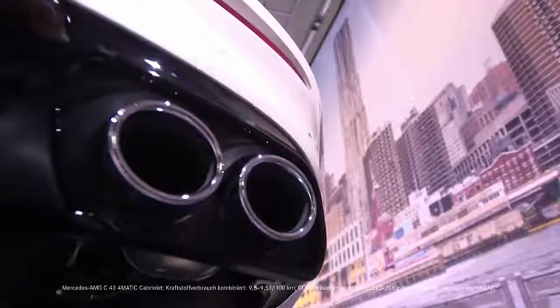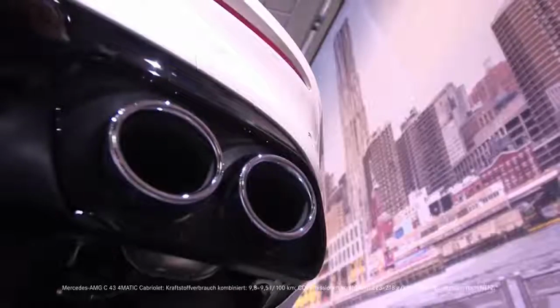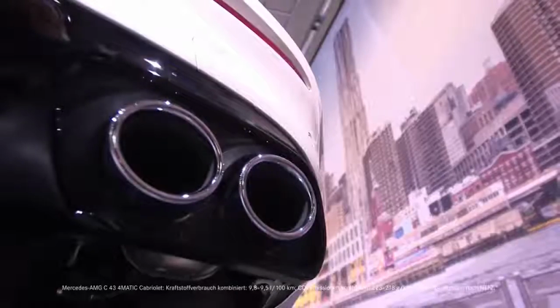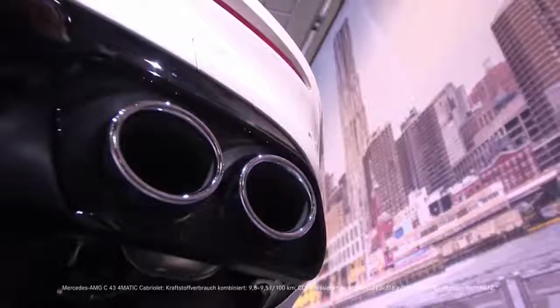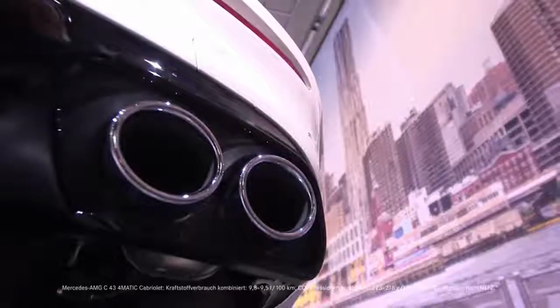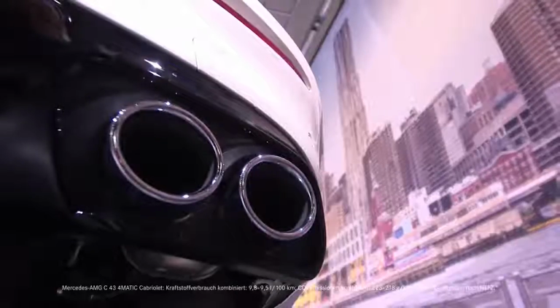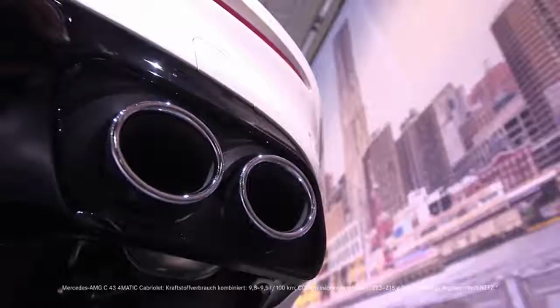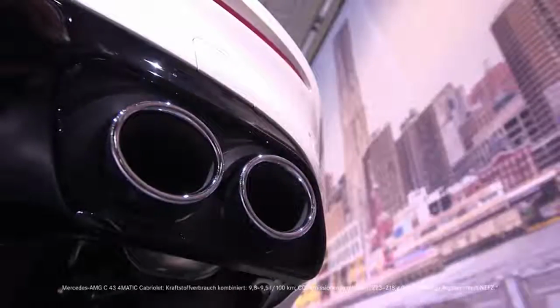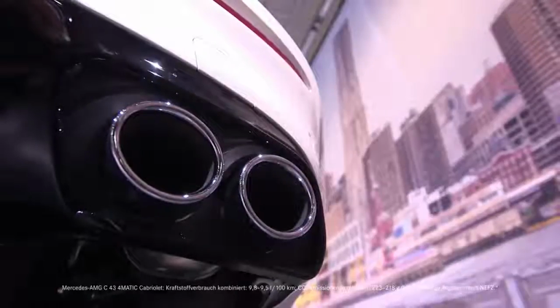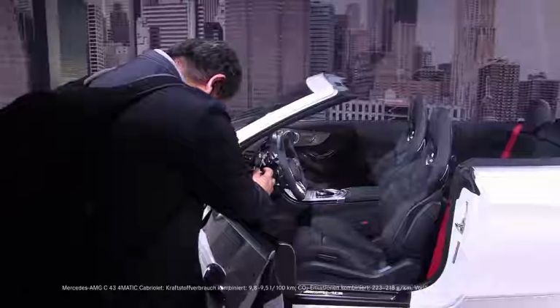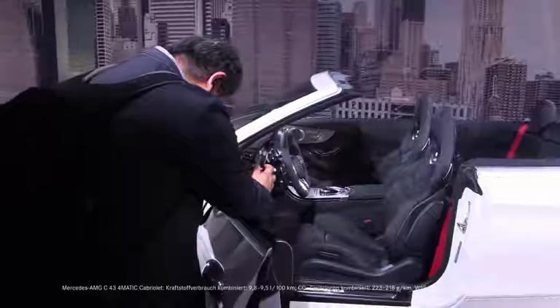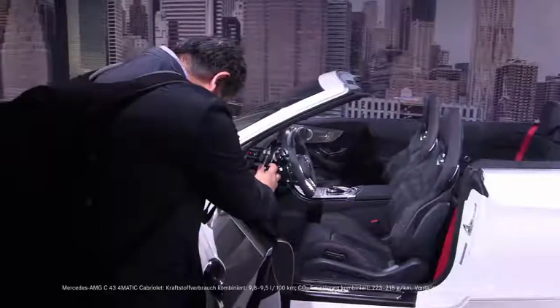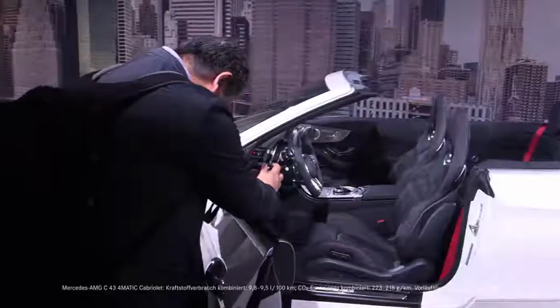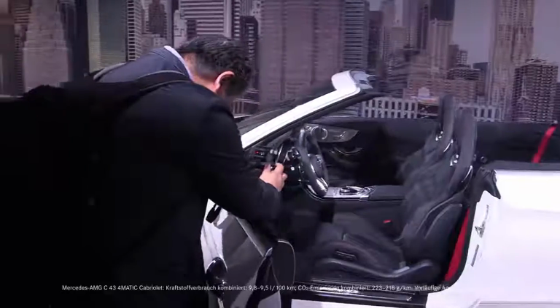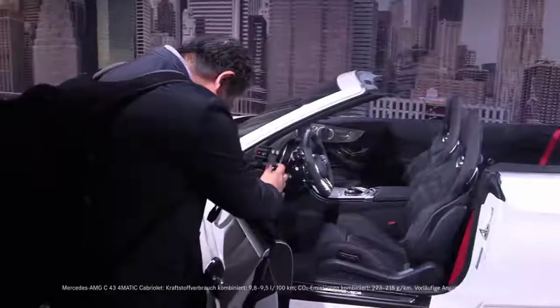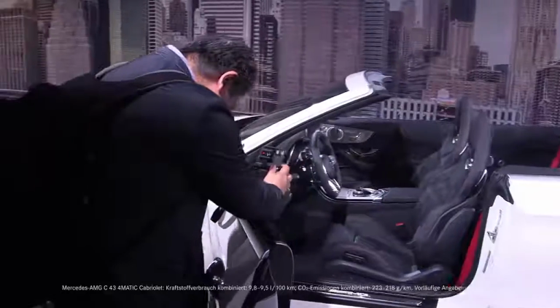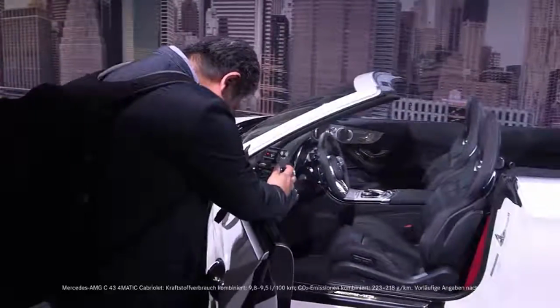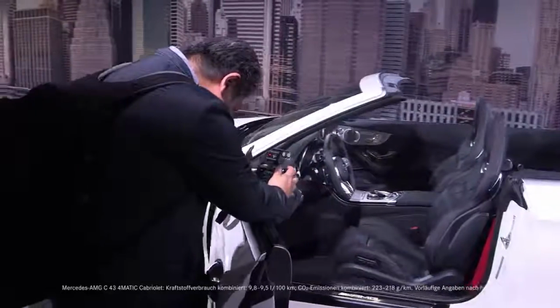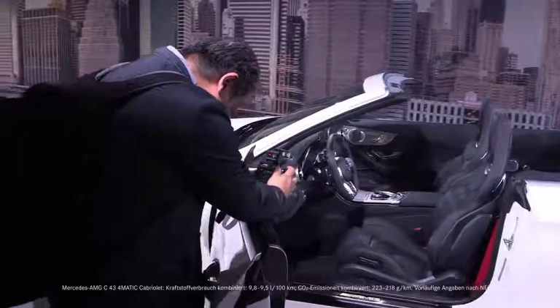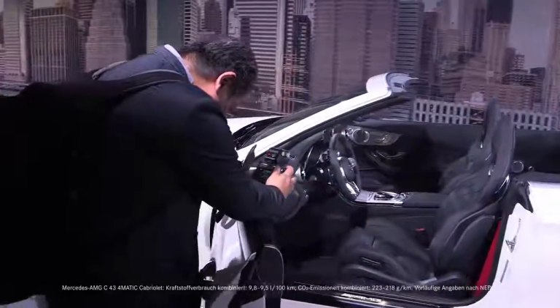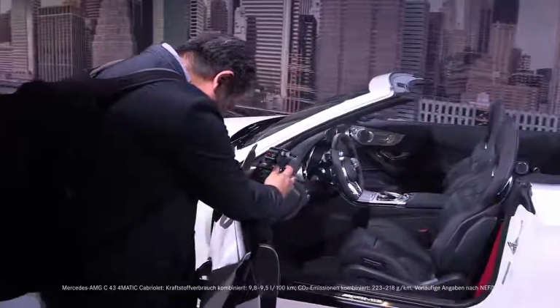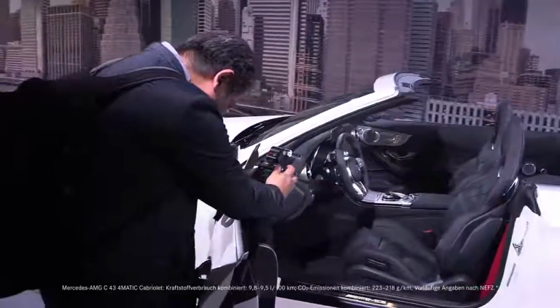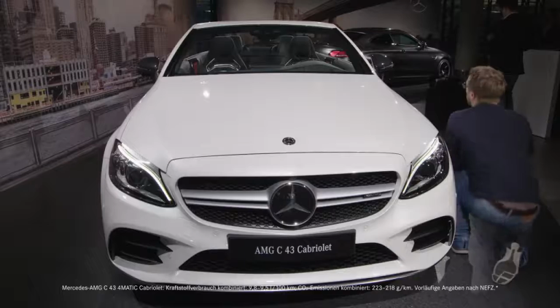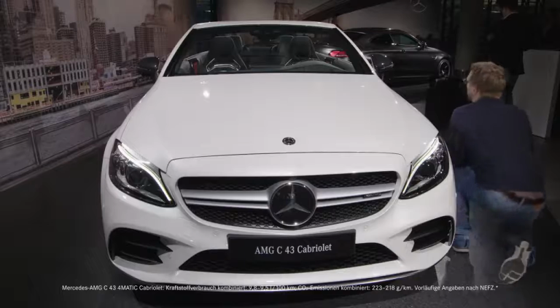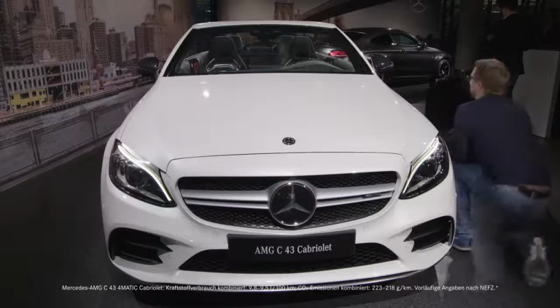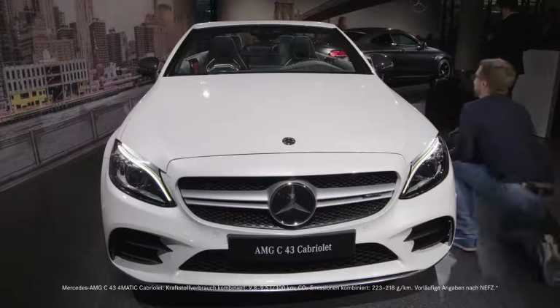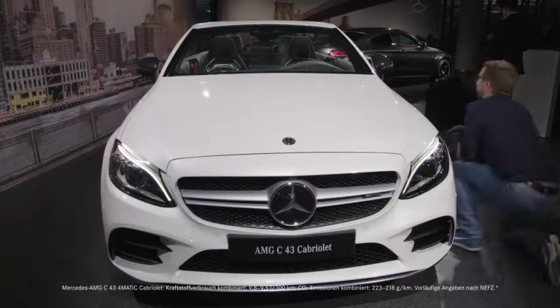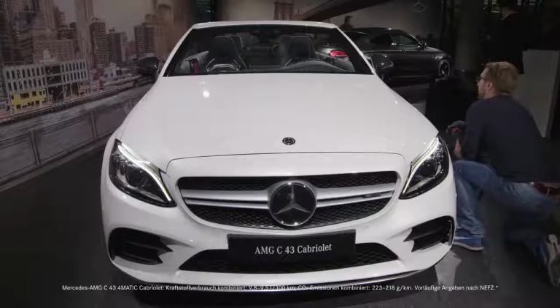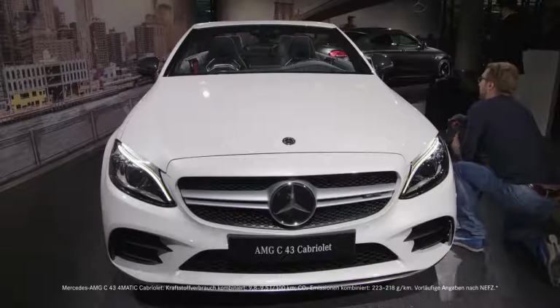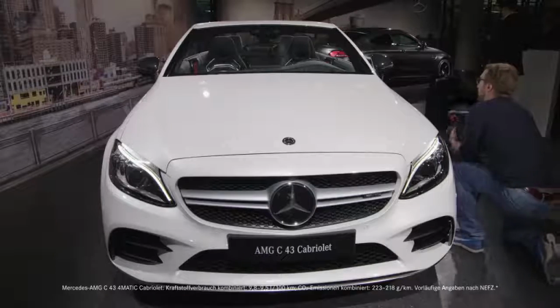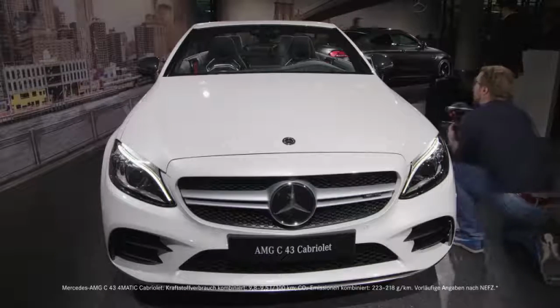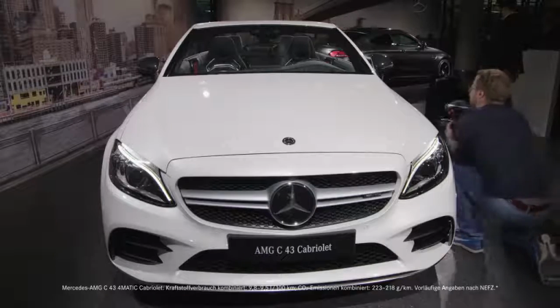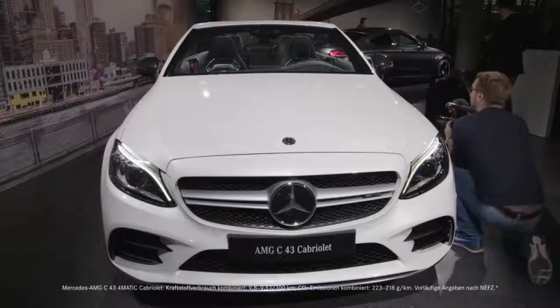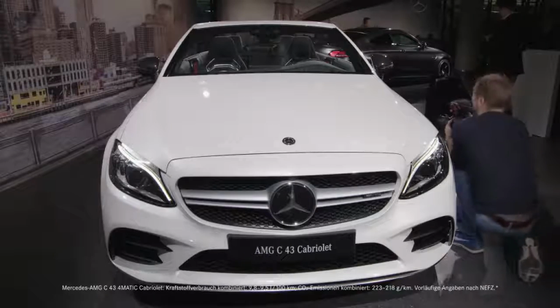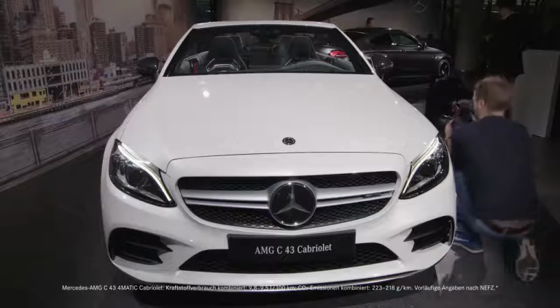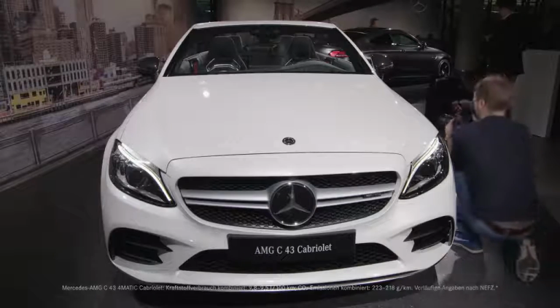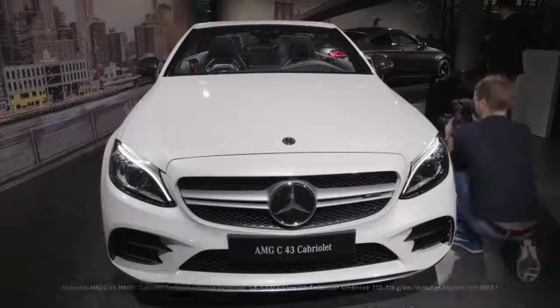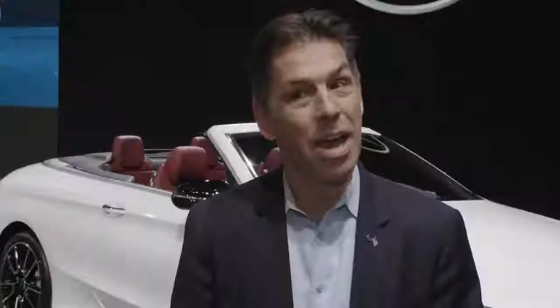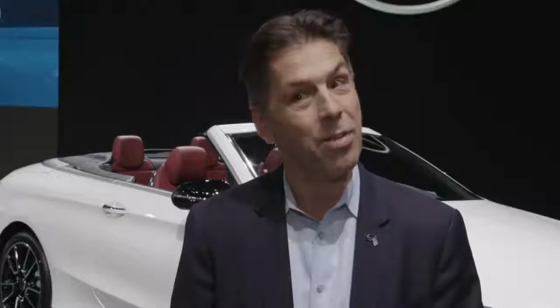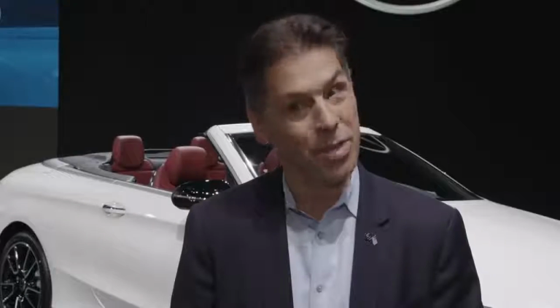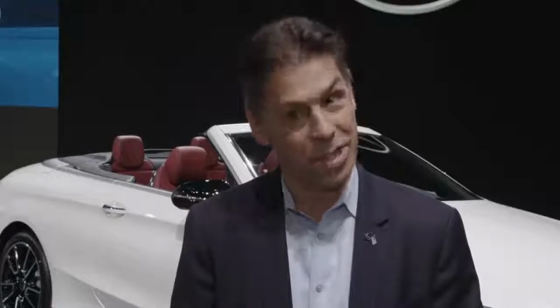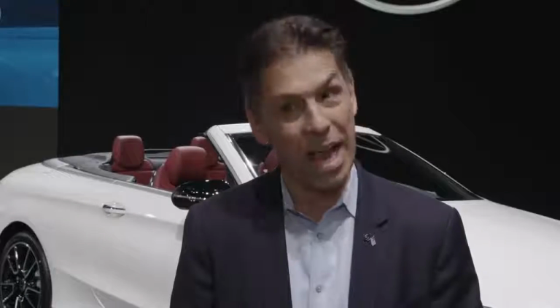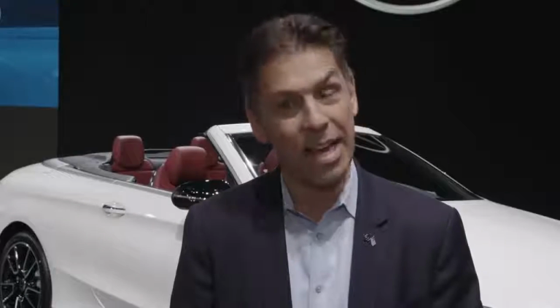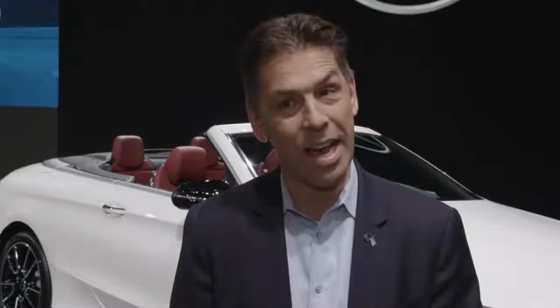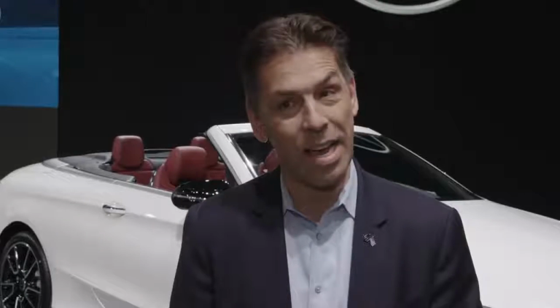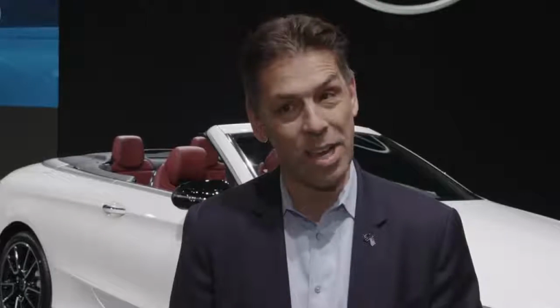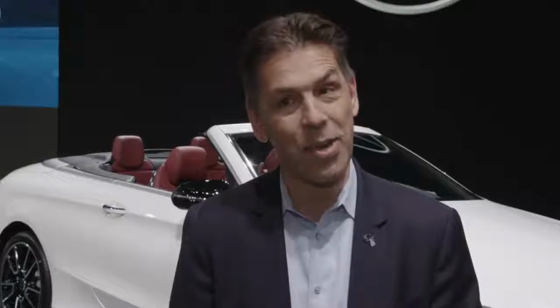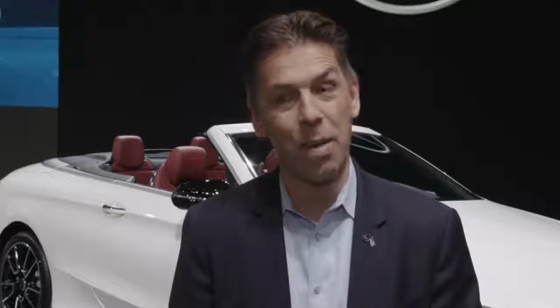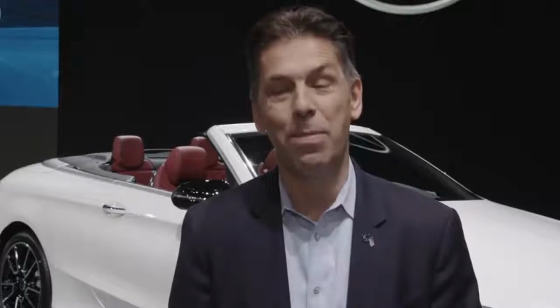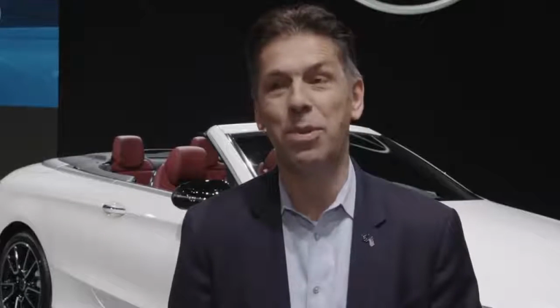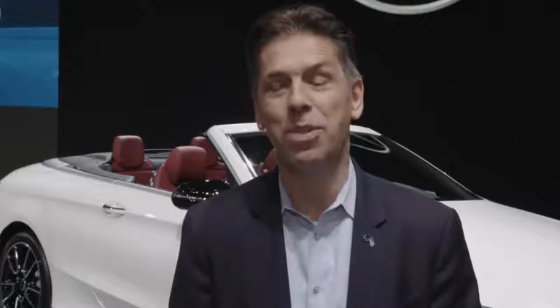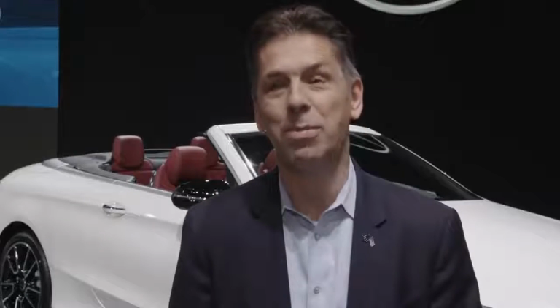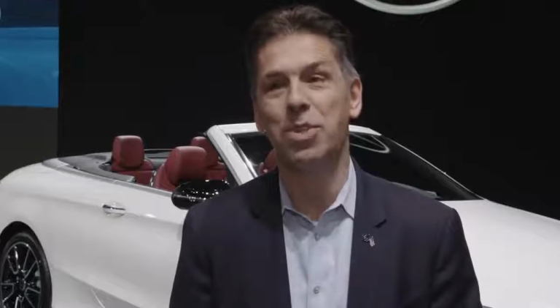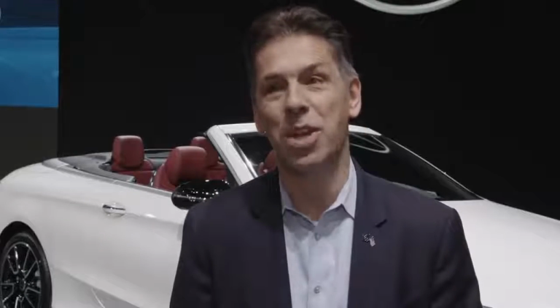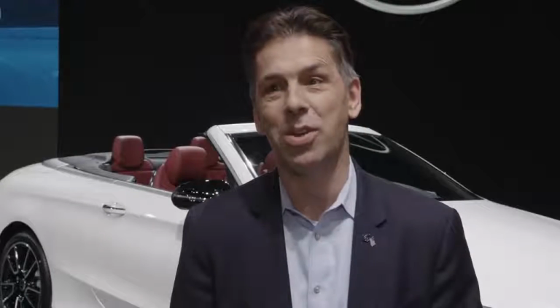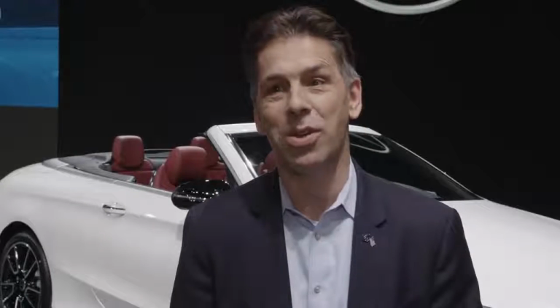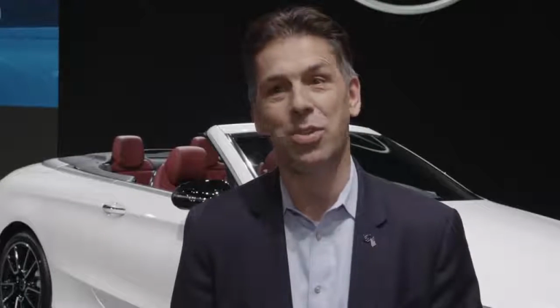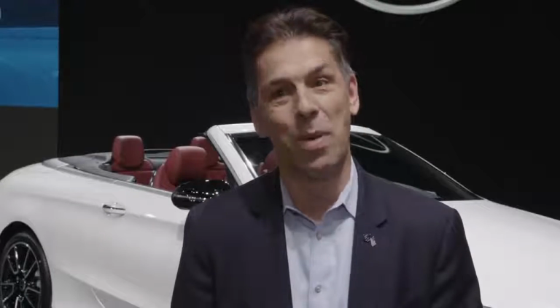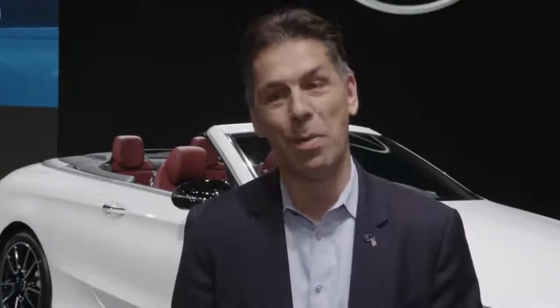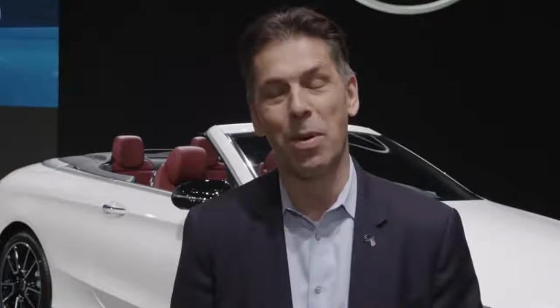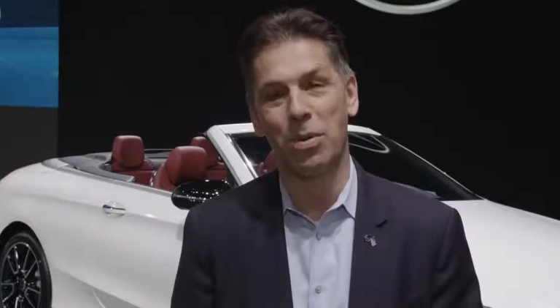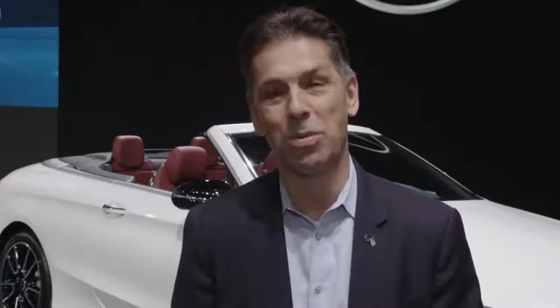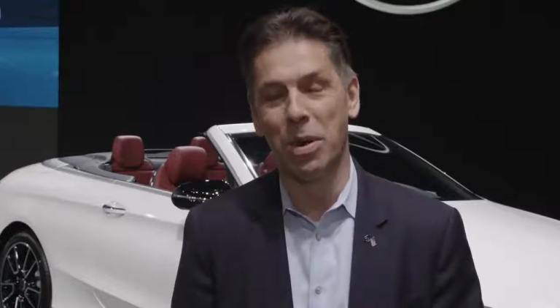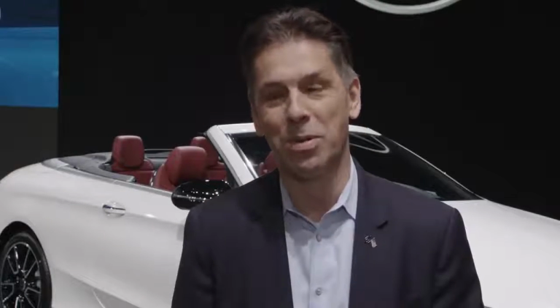then we have a C43 AMG for you. And with that car, you can put some serious rubber on the road.